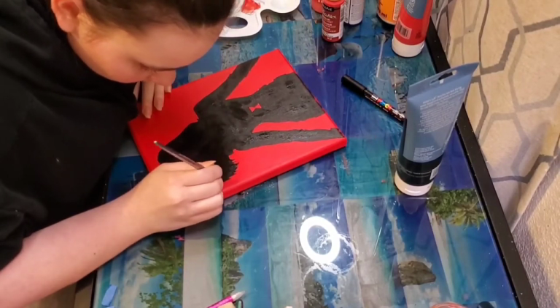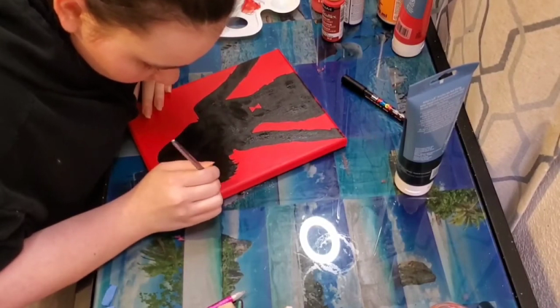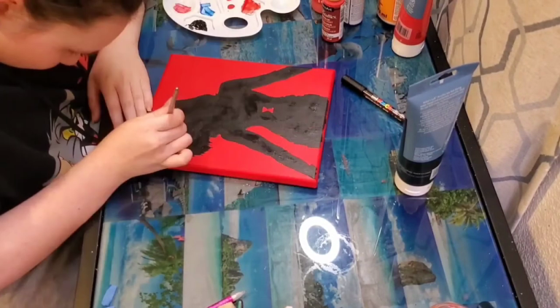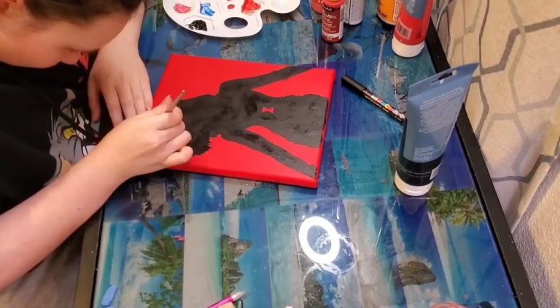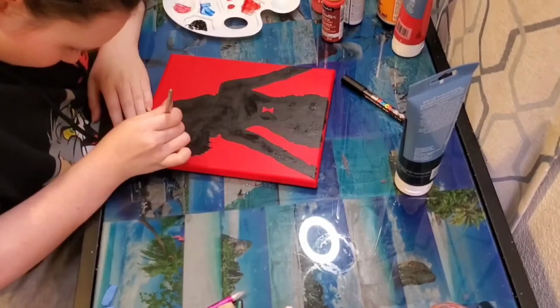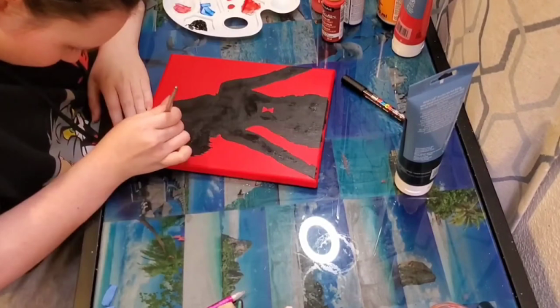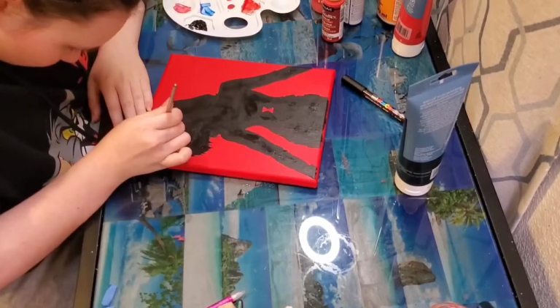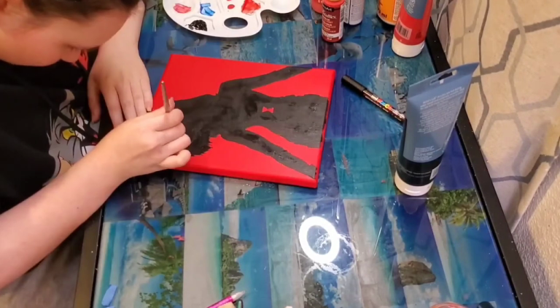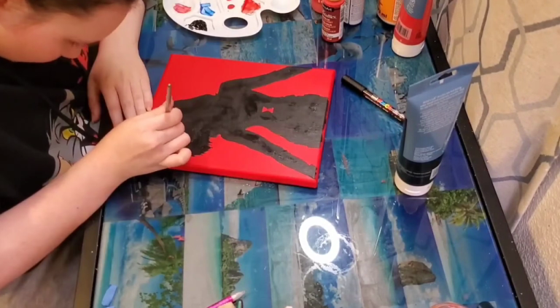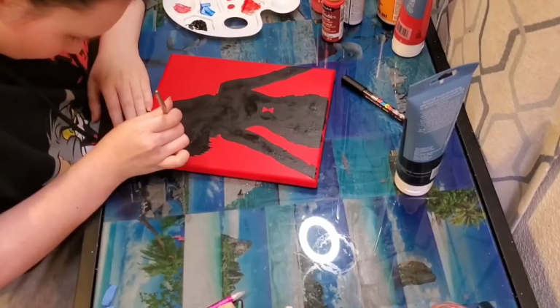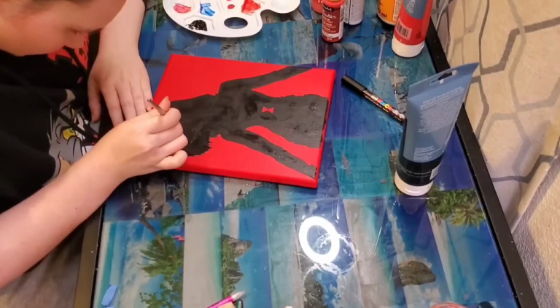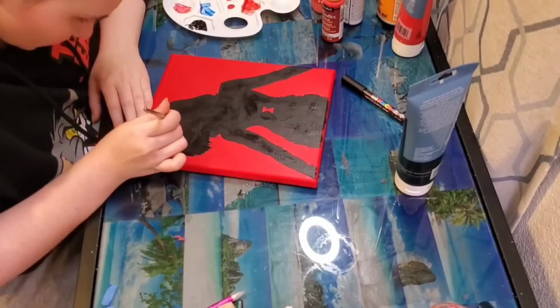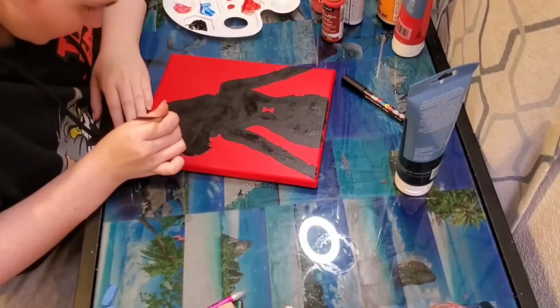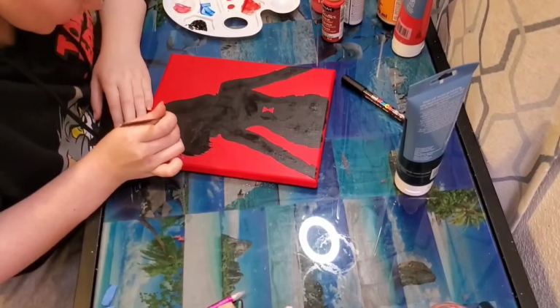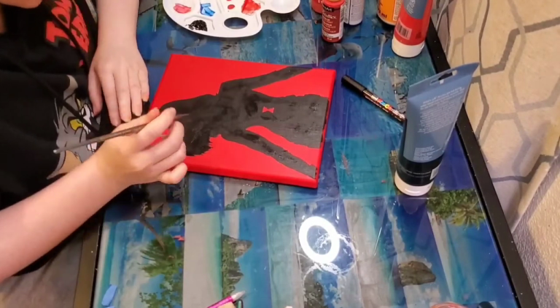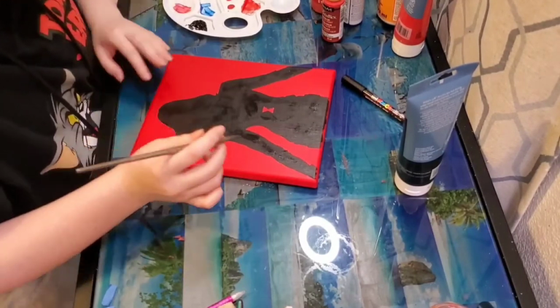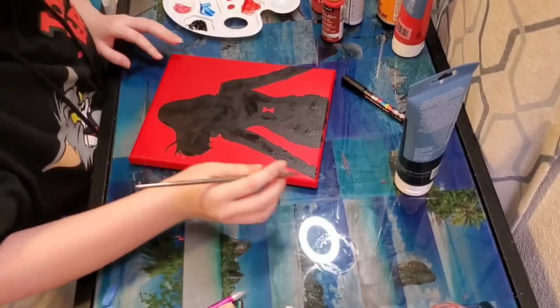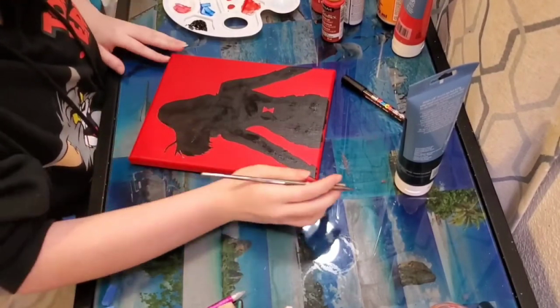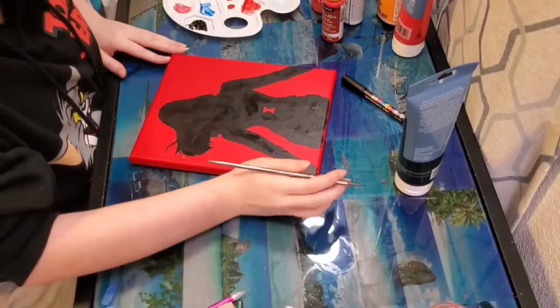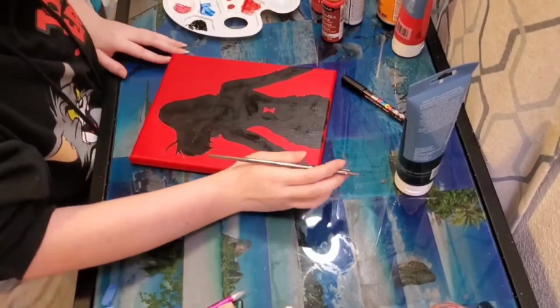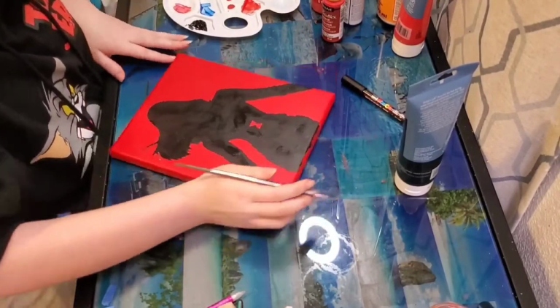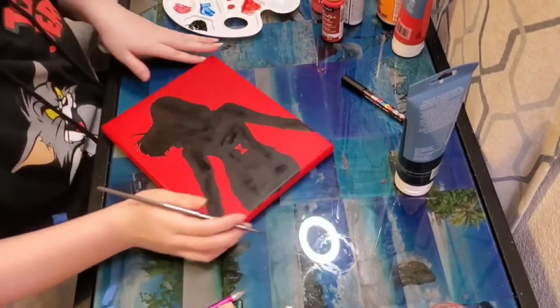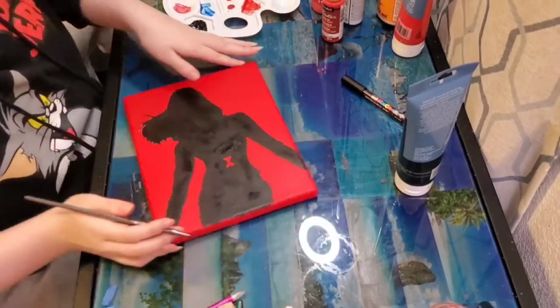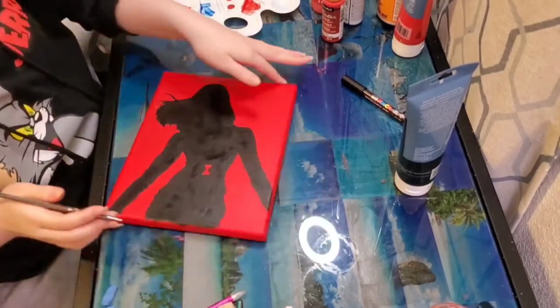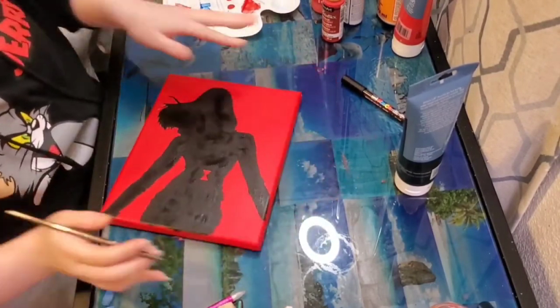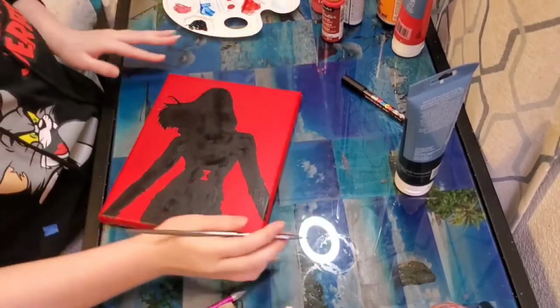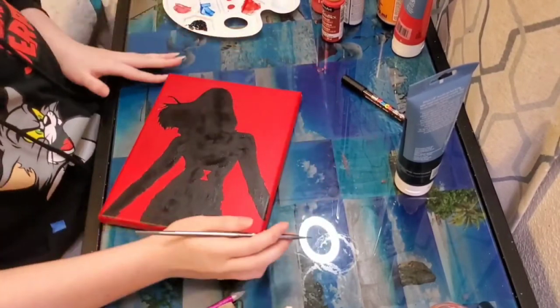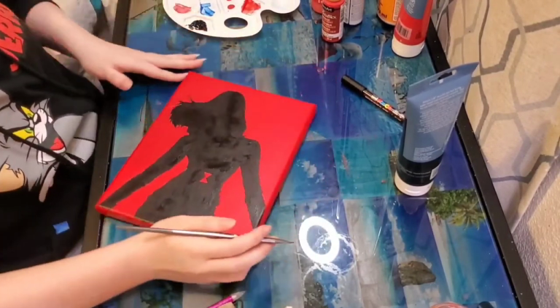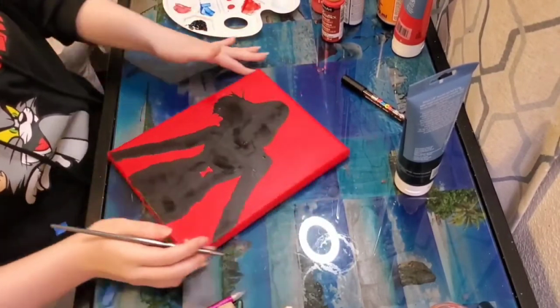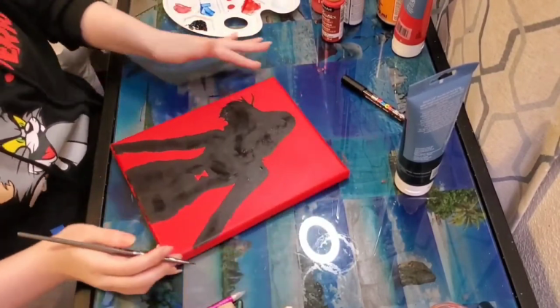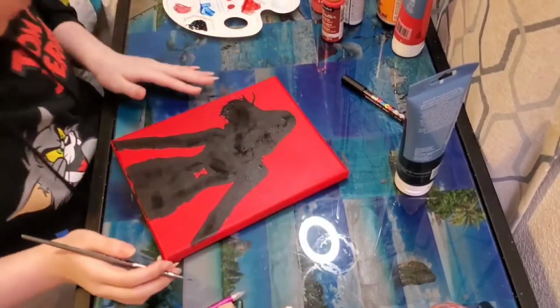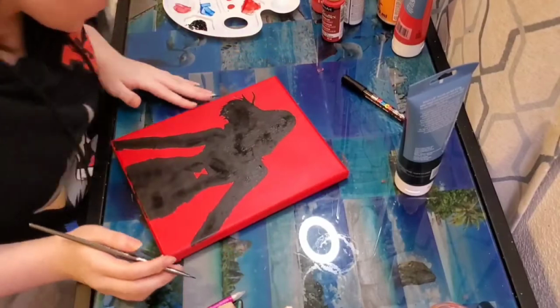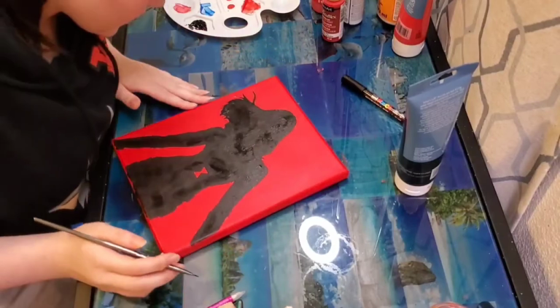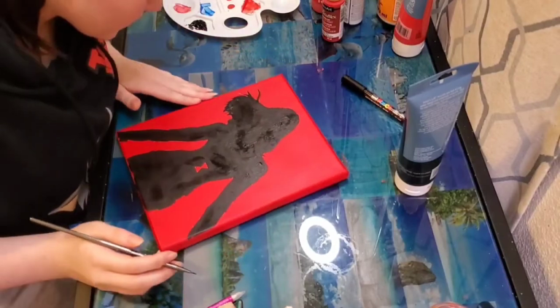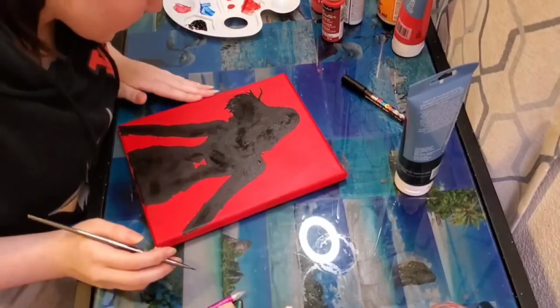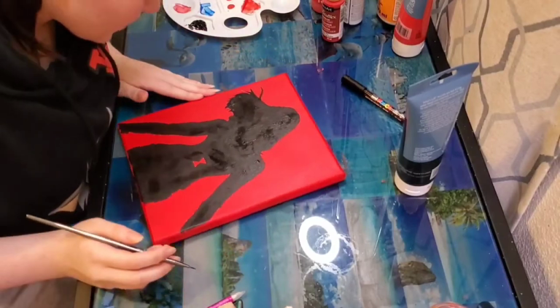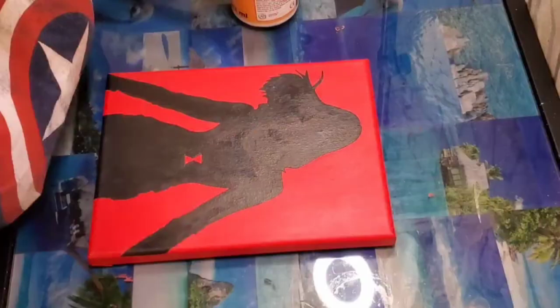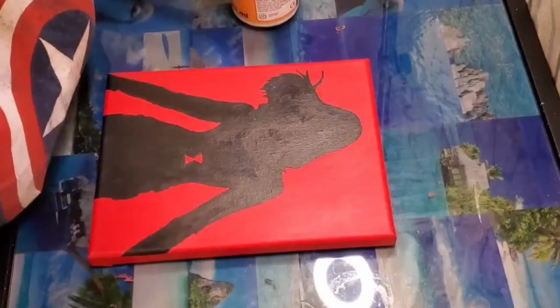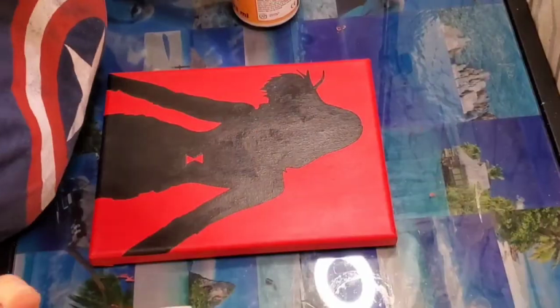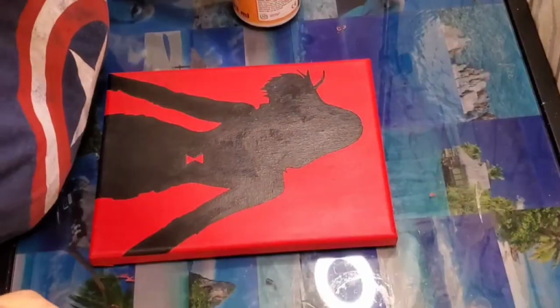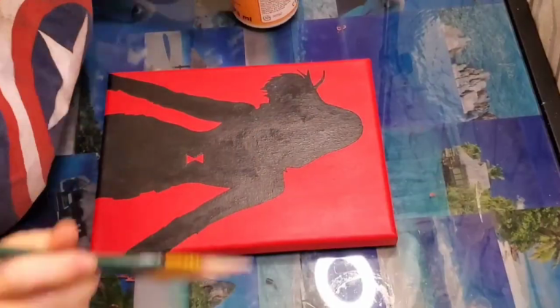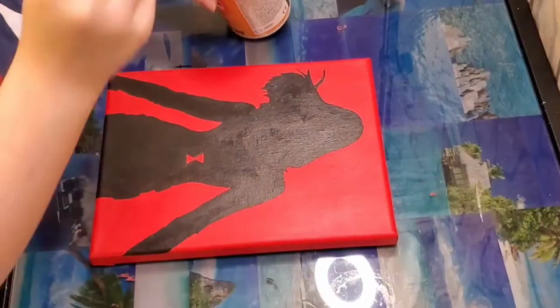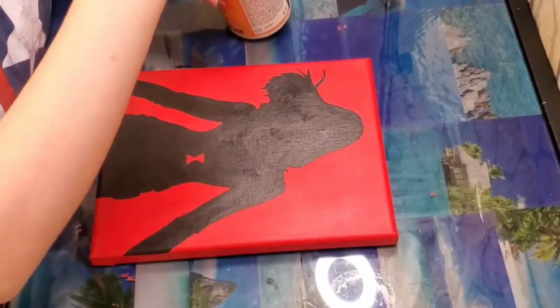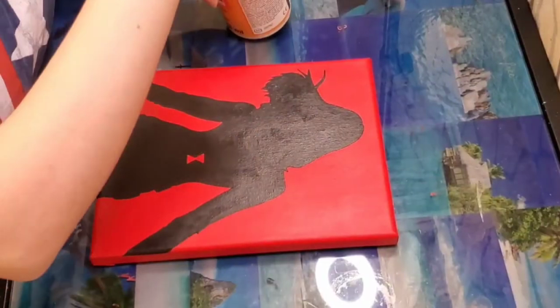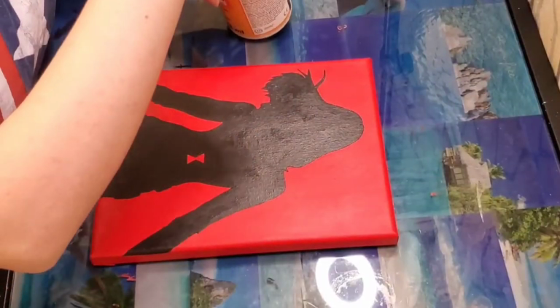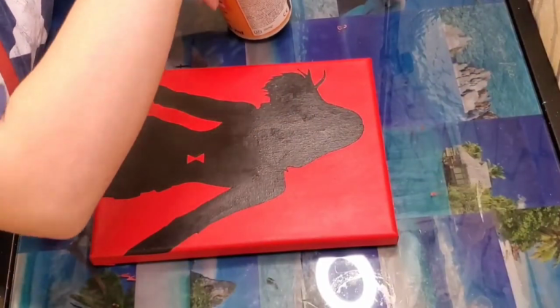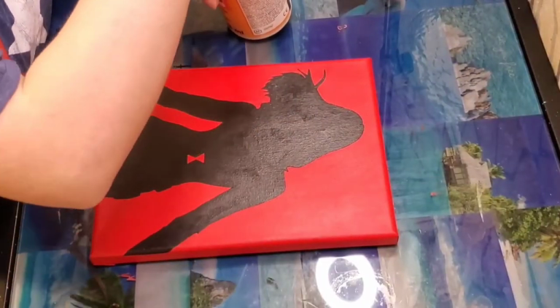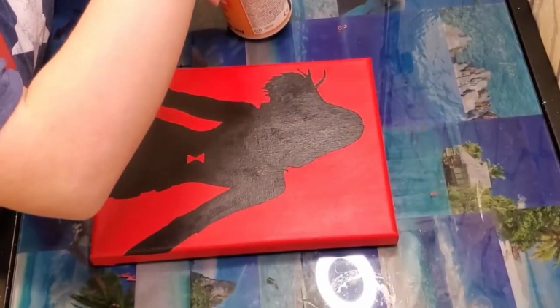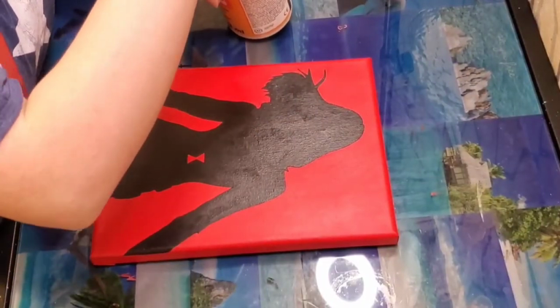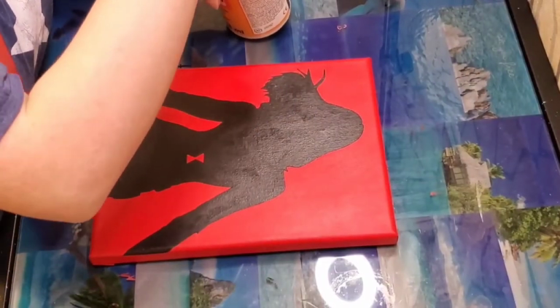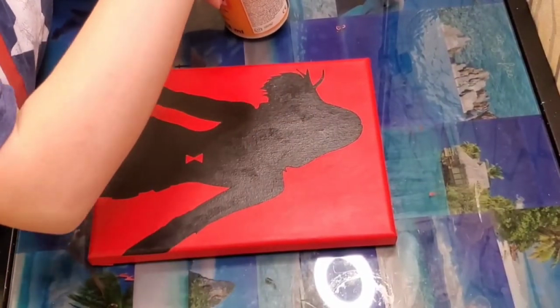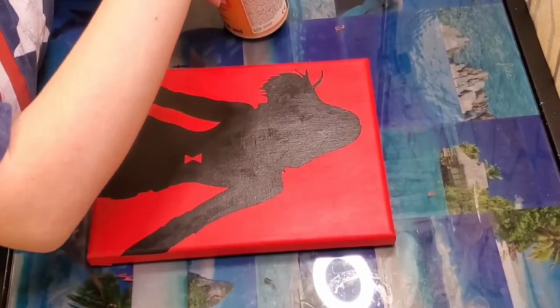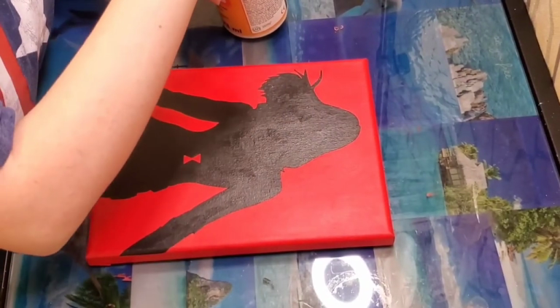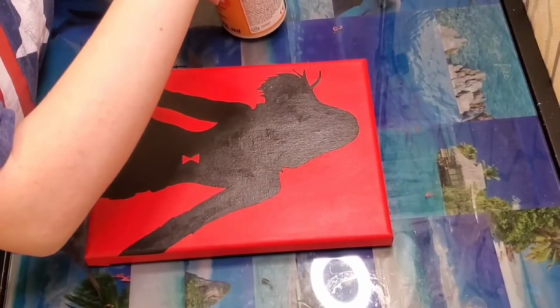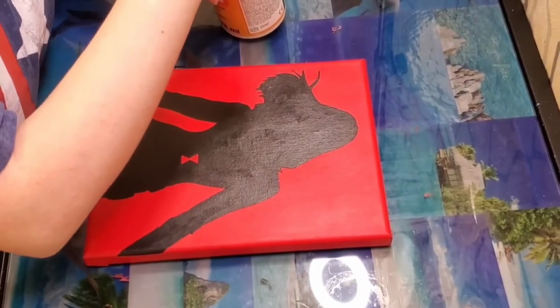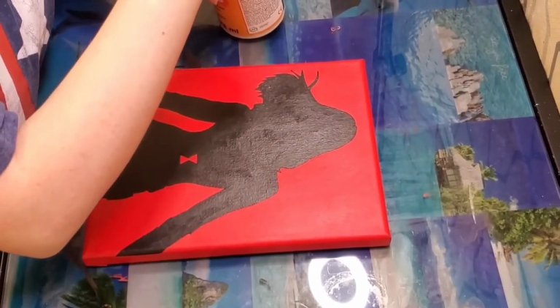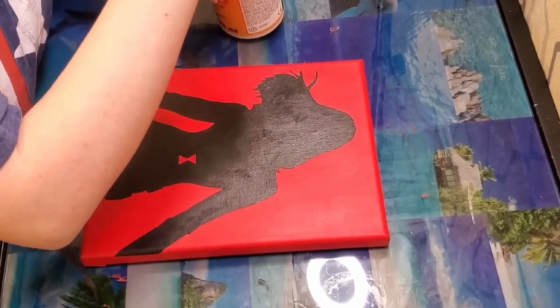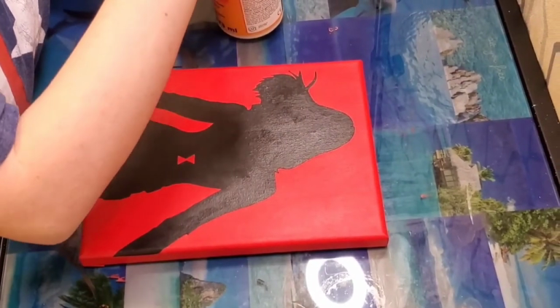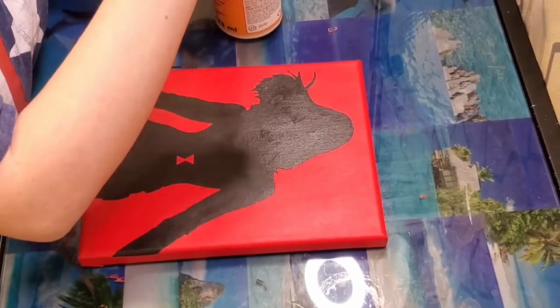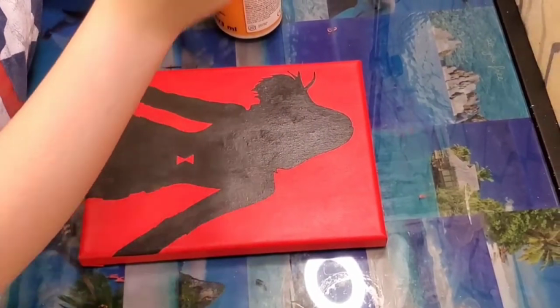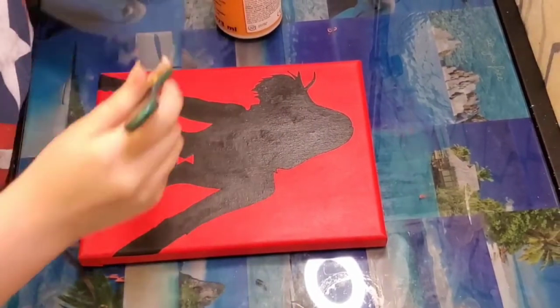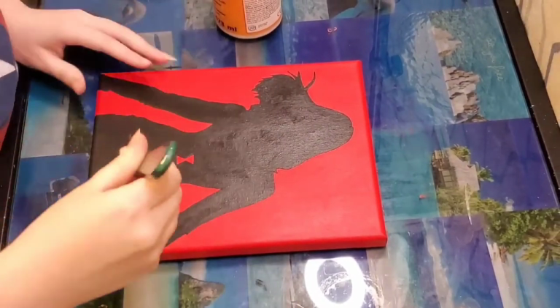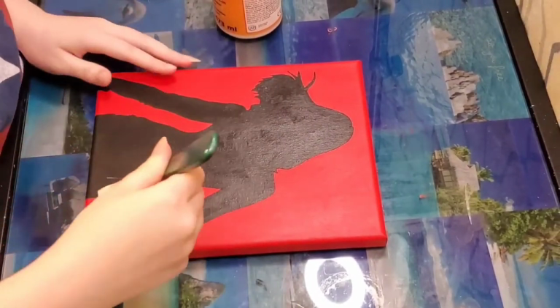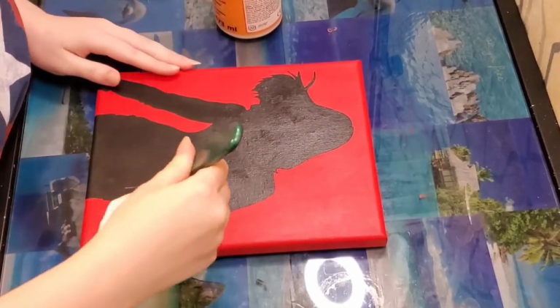Once you're done with that and it's fully dry, the last step is to add a varnish. I'll be using Mod Podge.